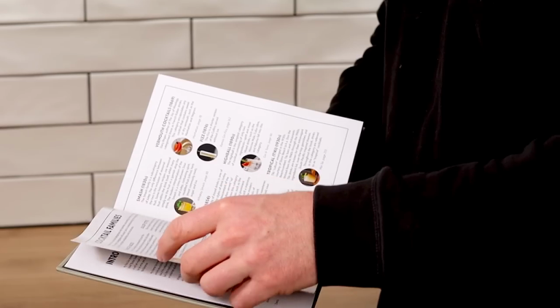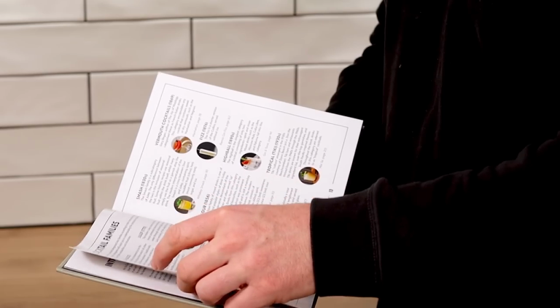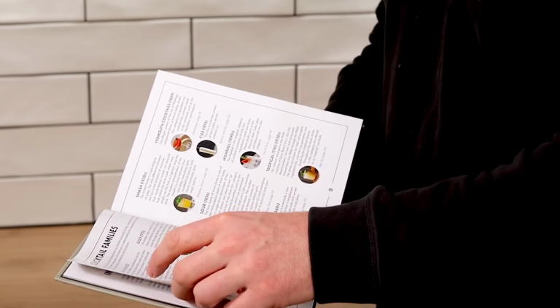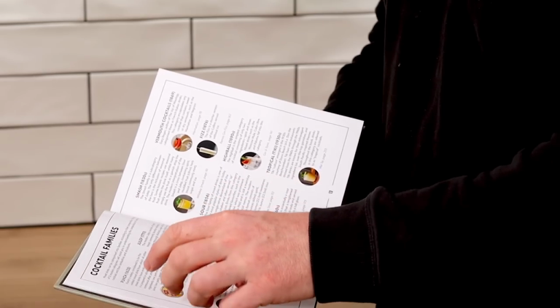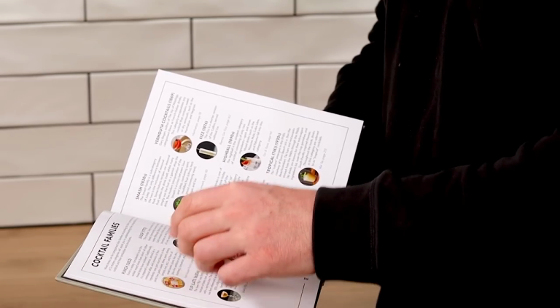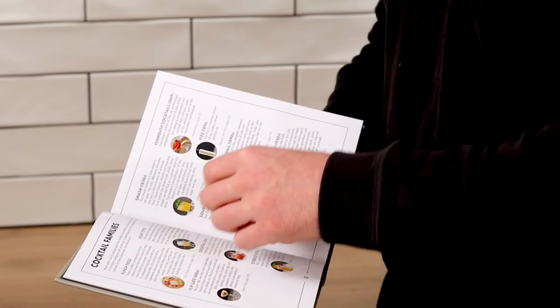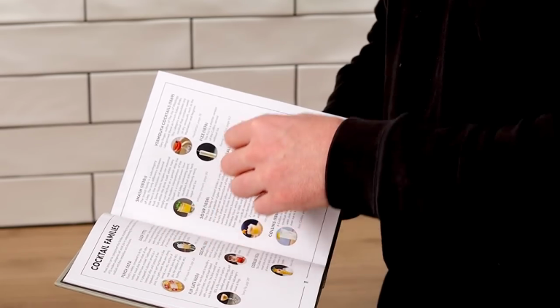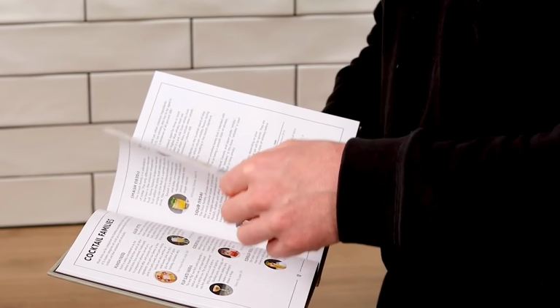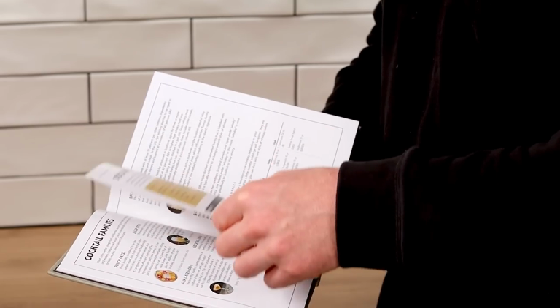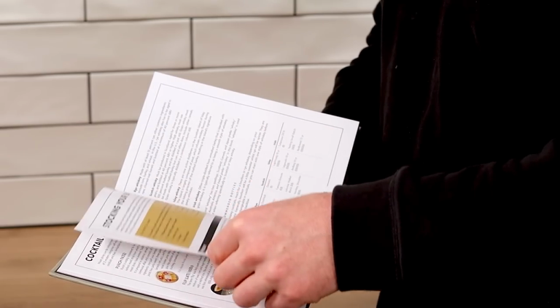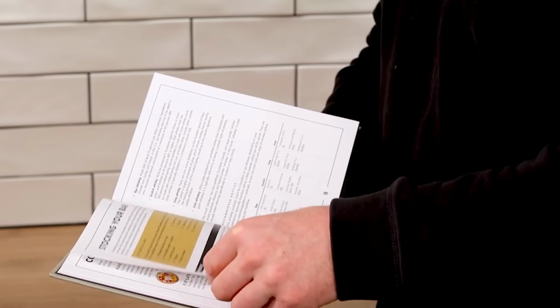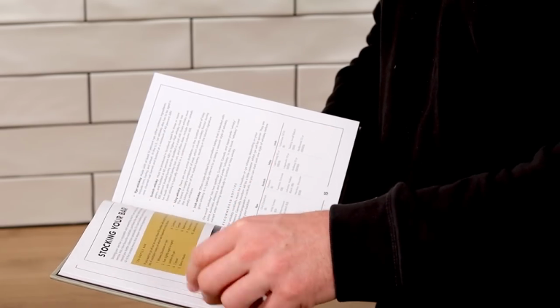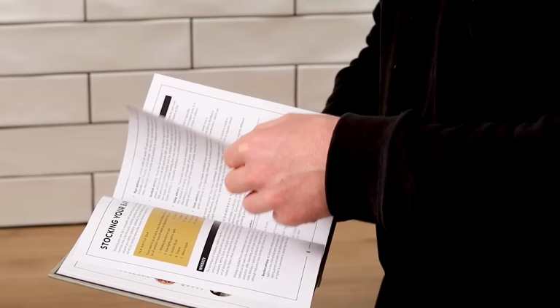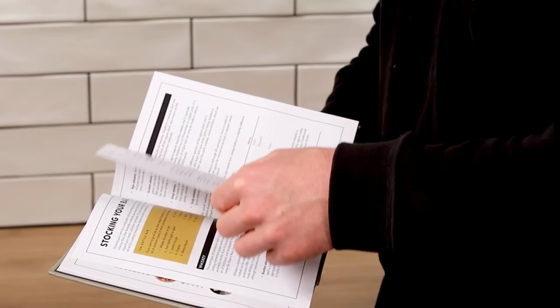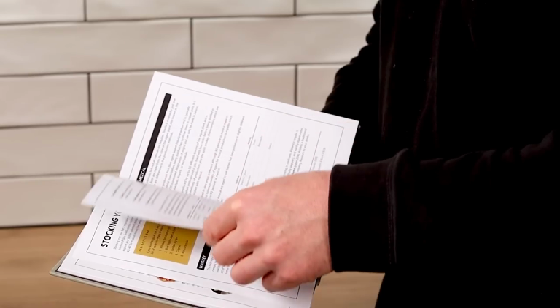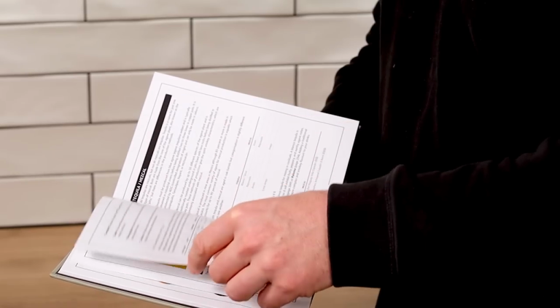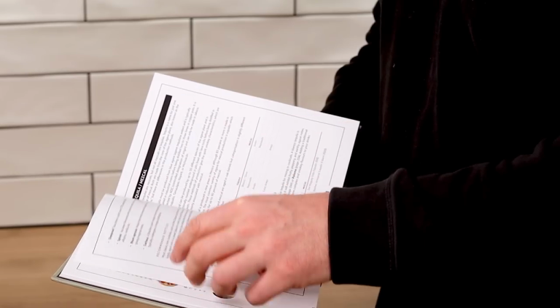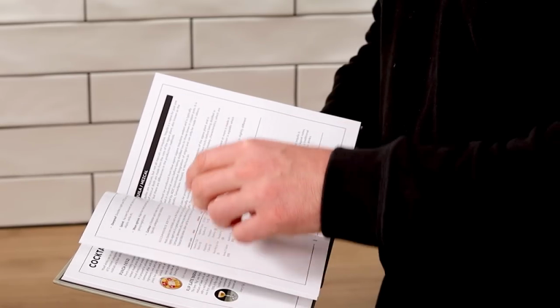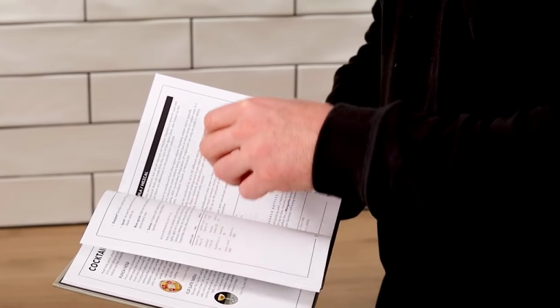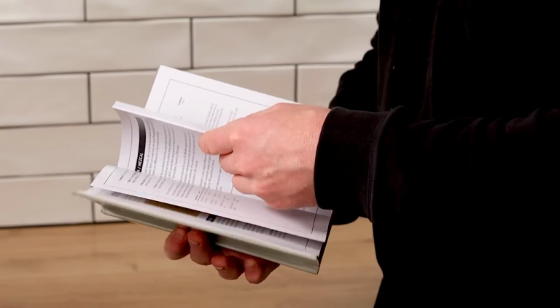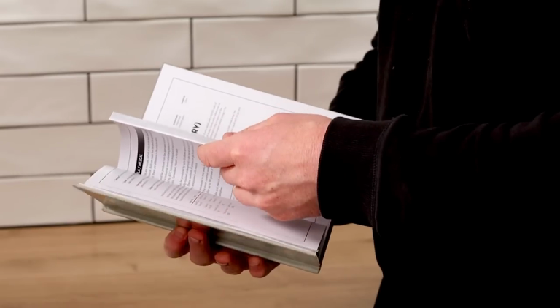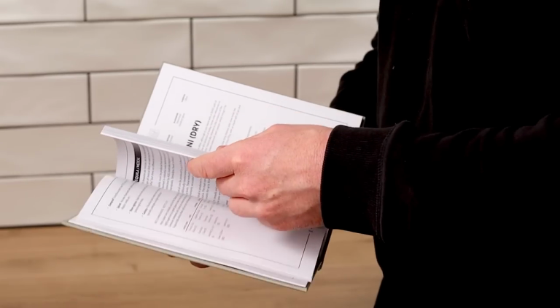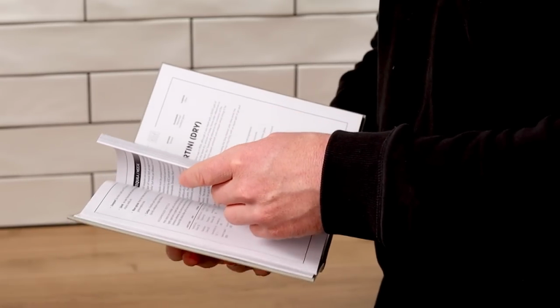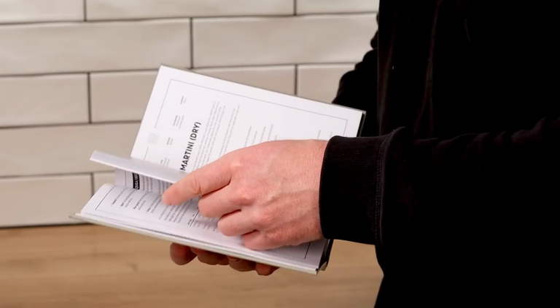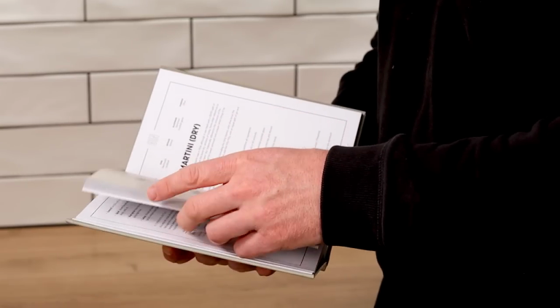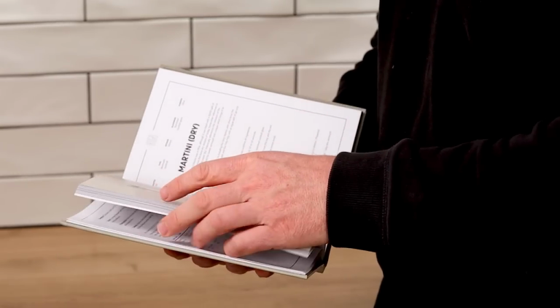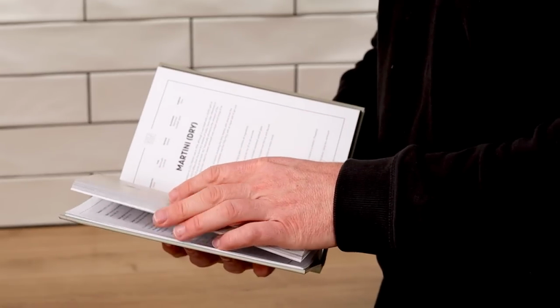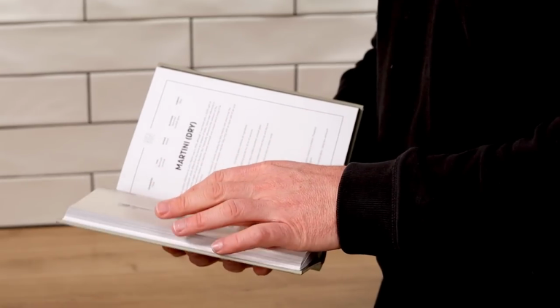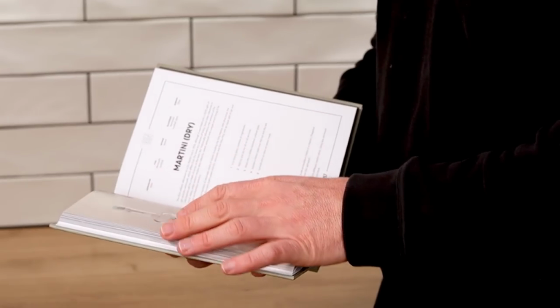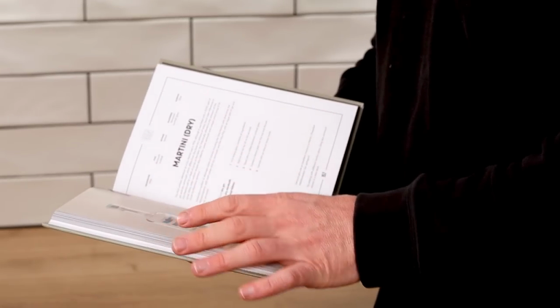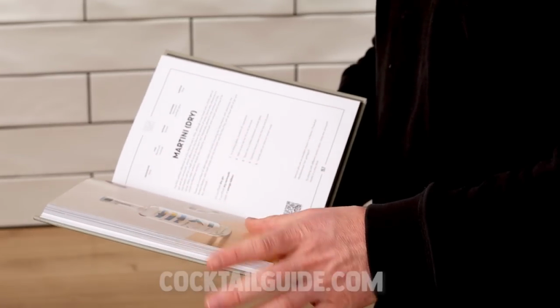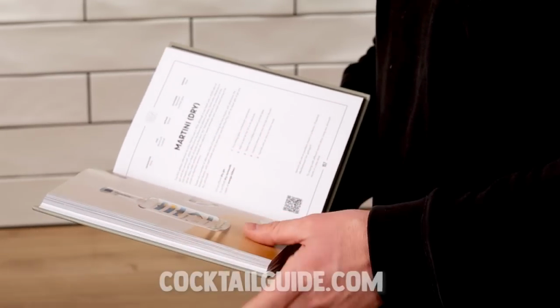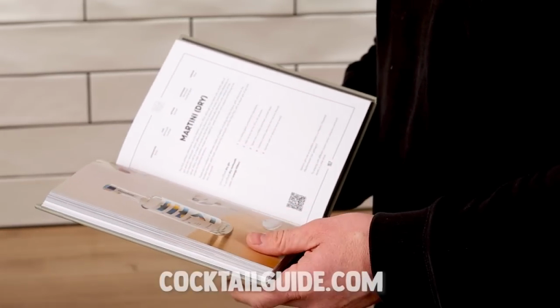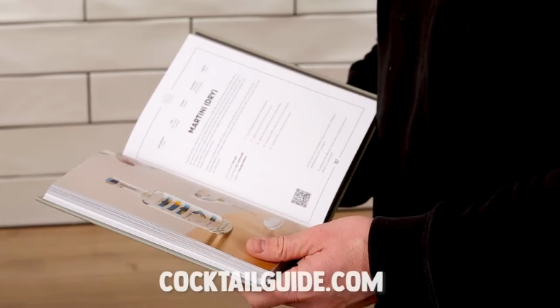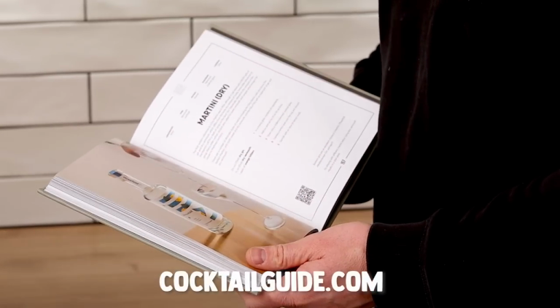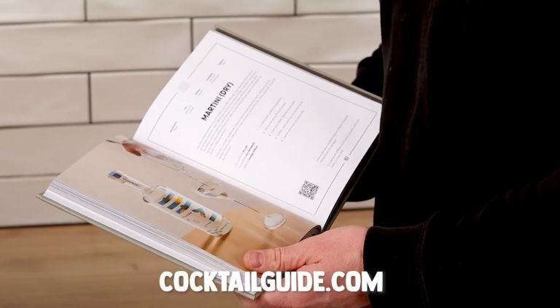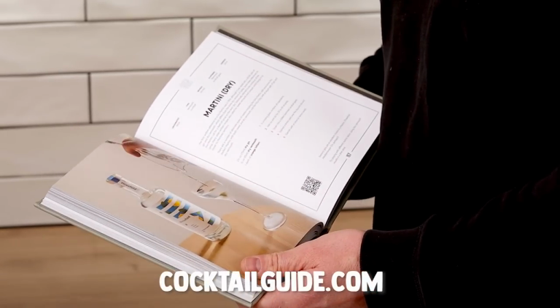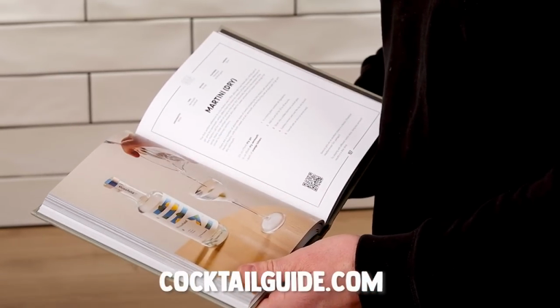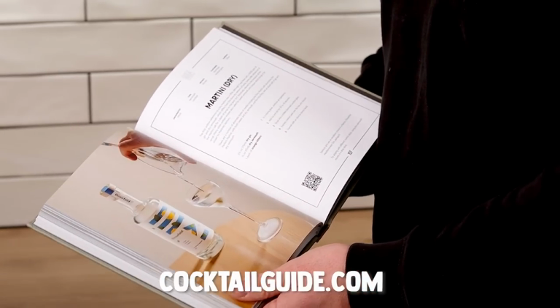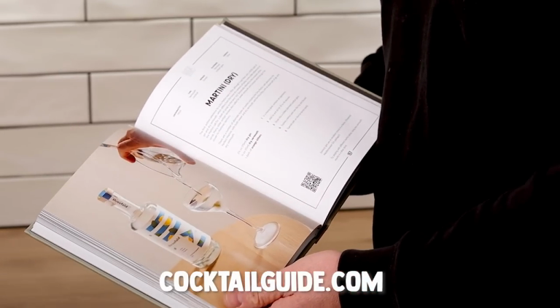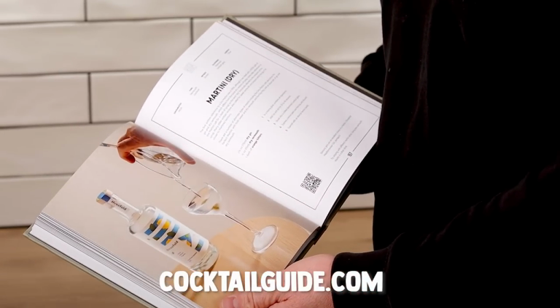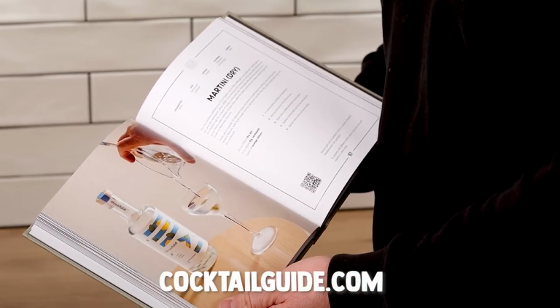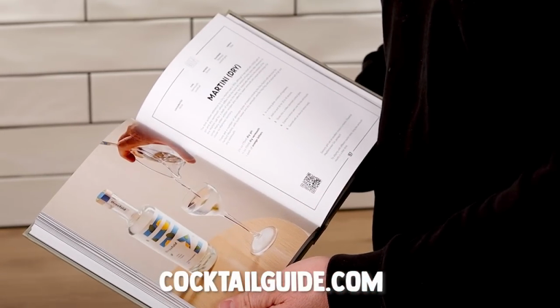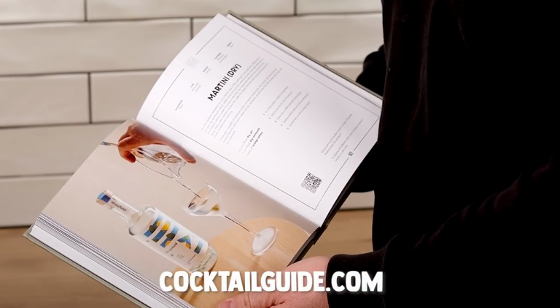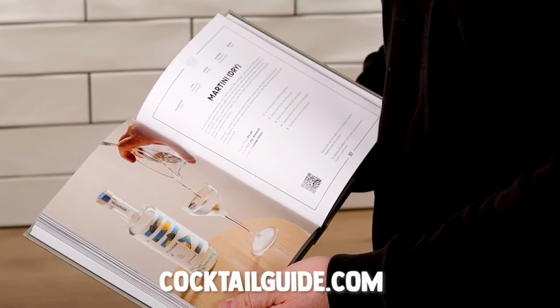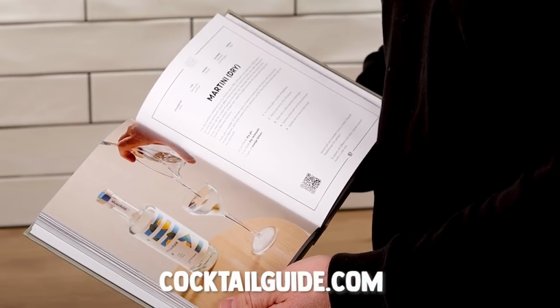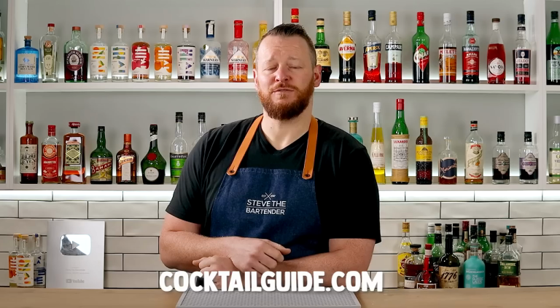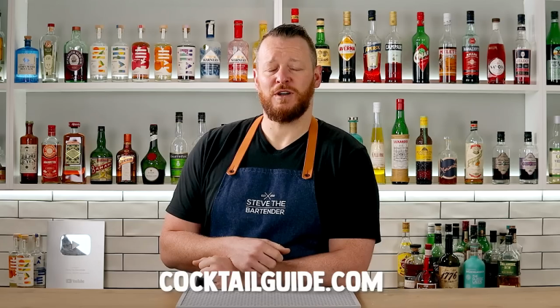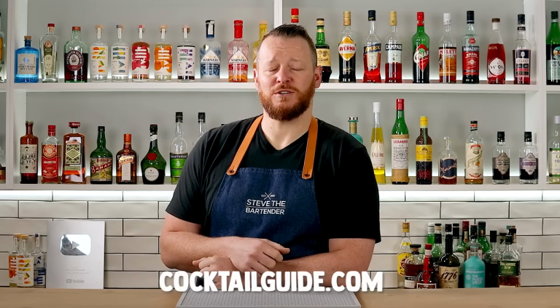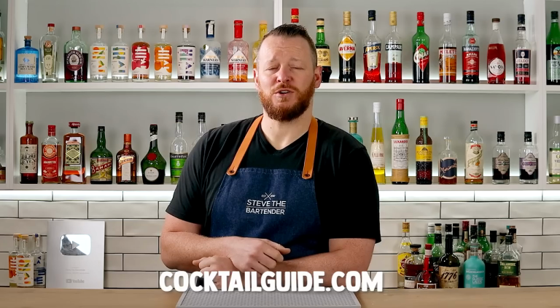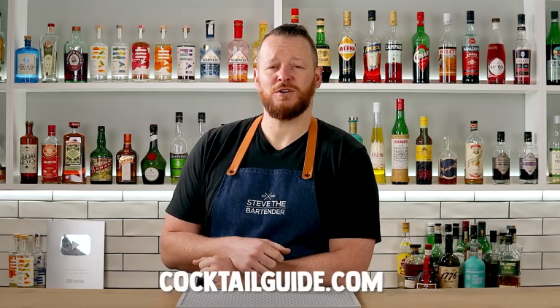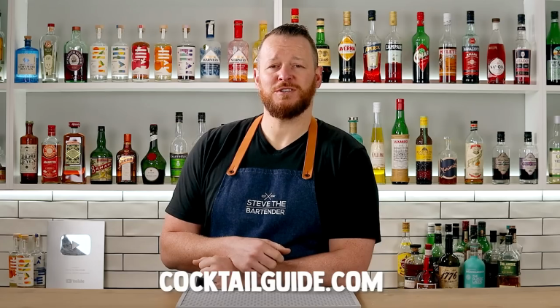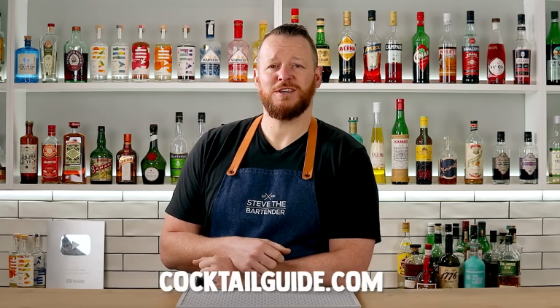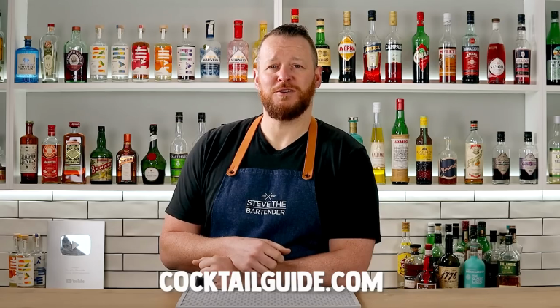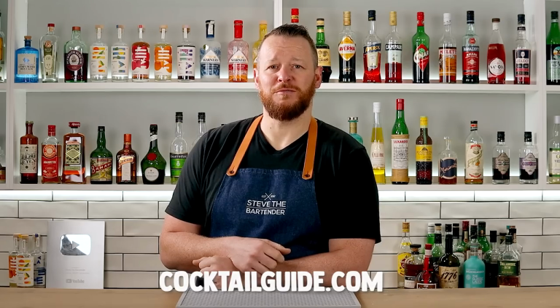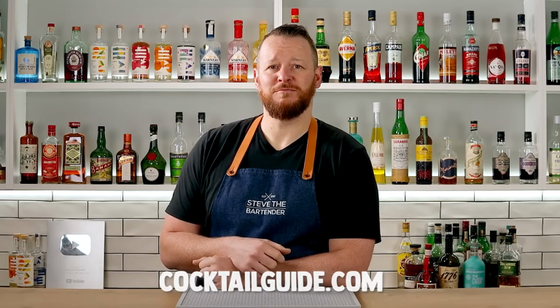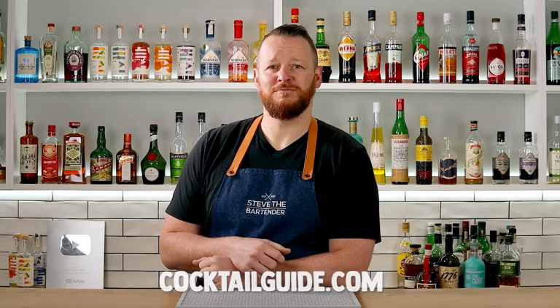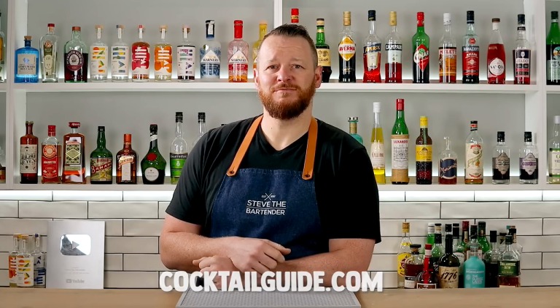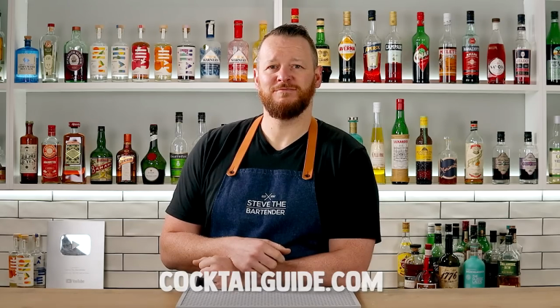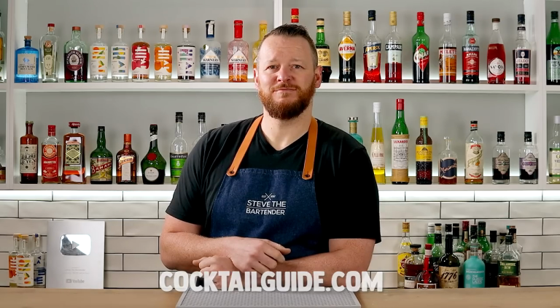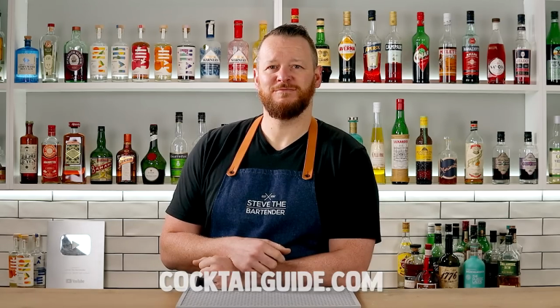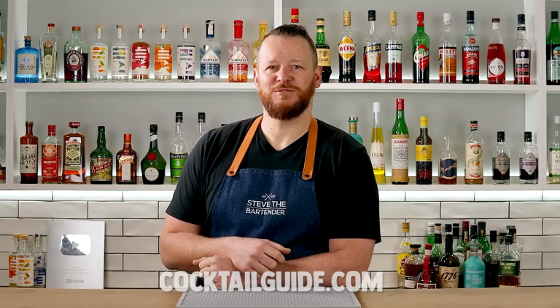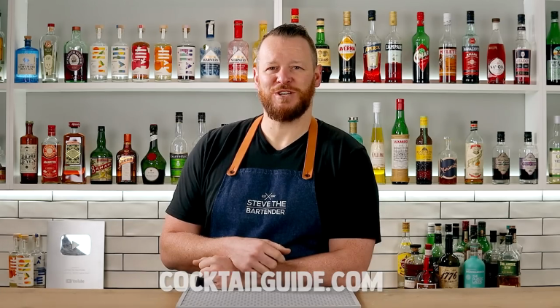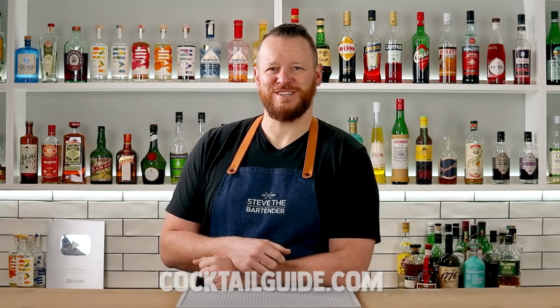It's available in major bookstores worldwide. Just visit cocktailguide.com to find a stockist near you. Cheers.